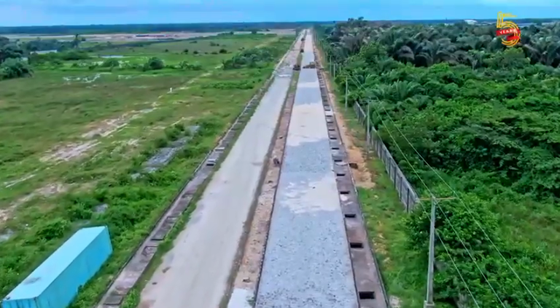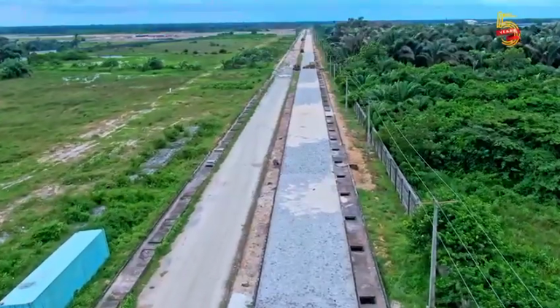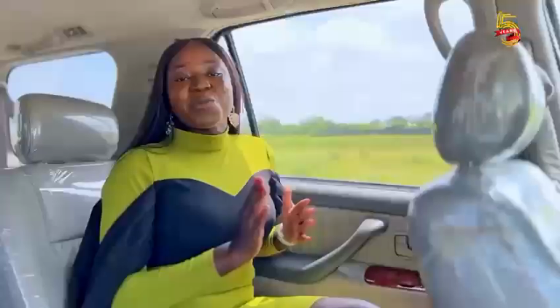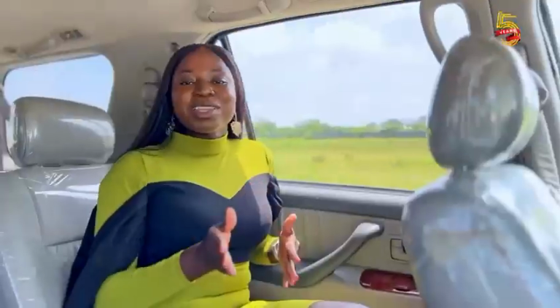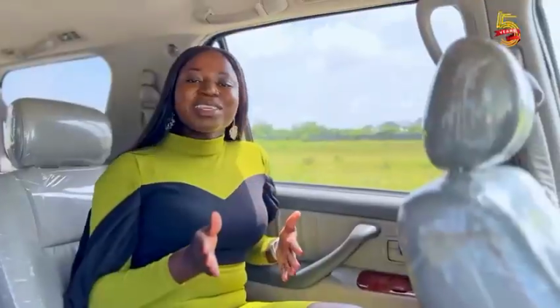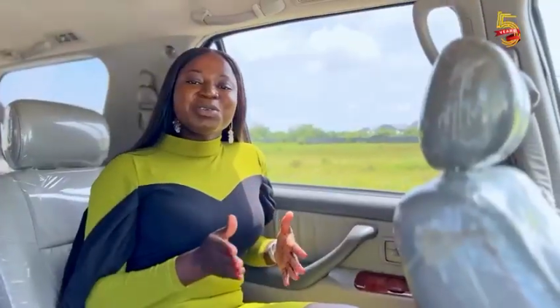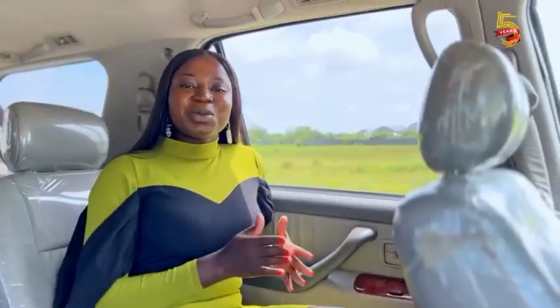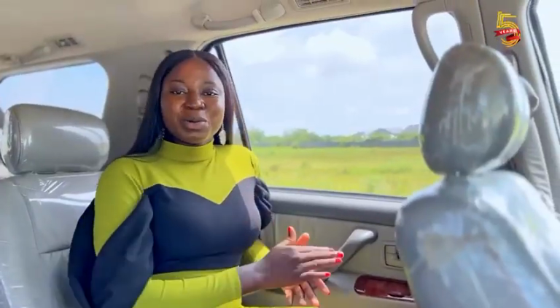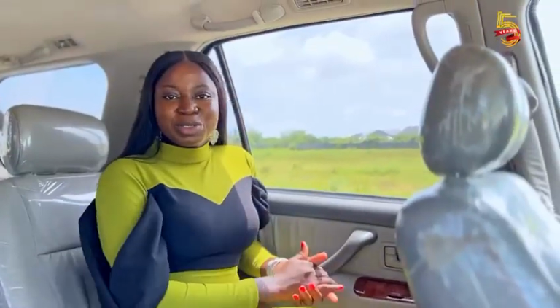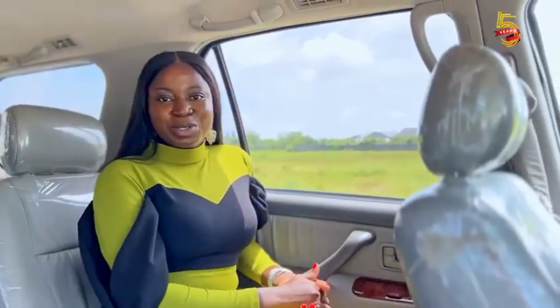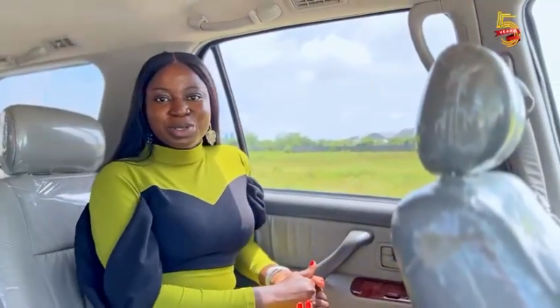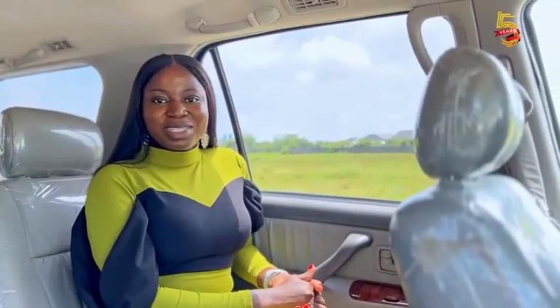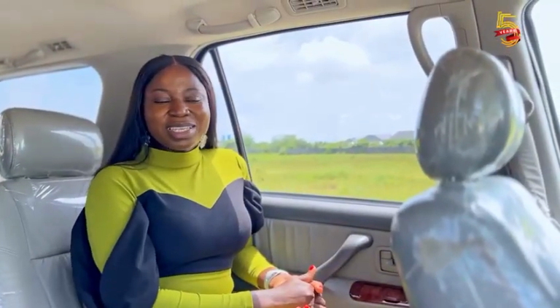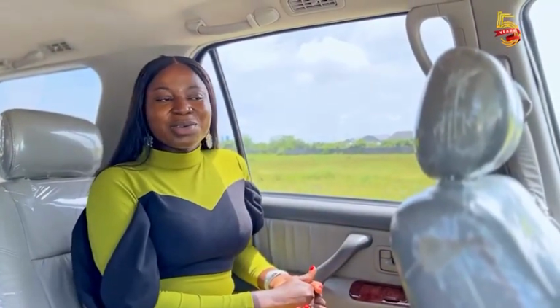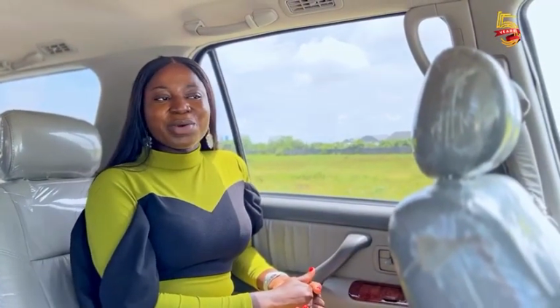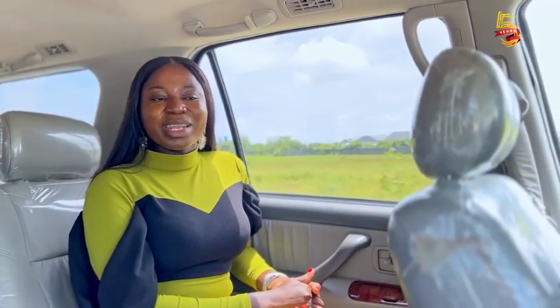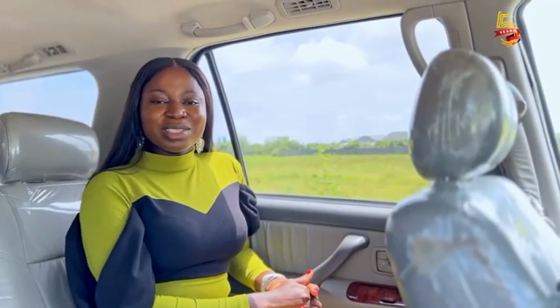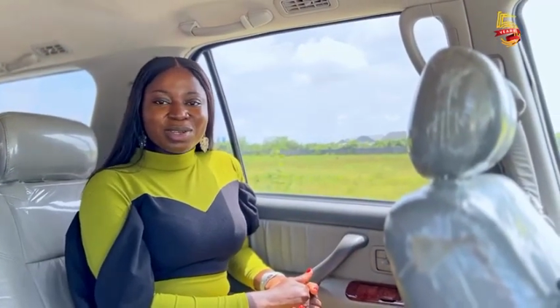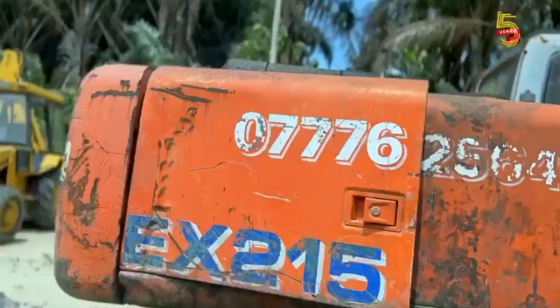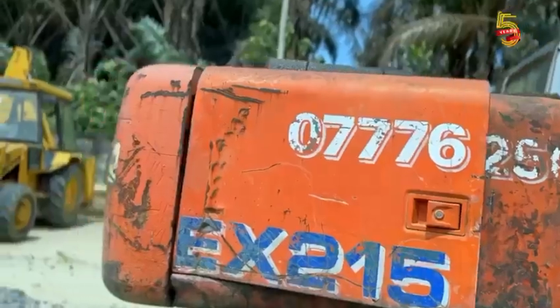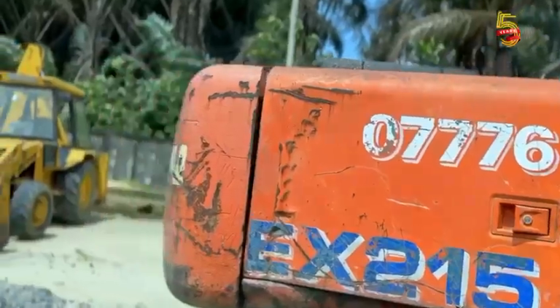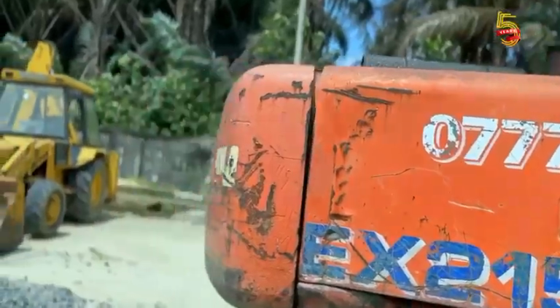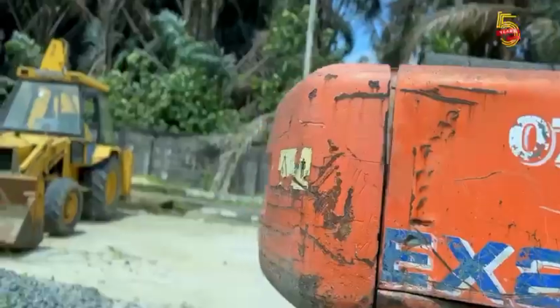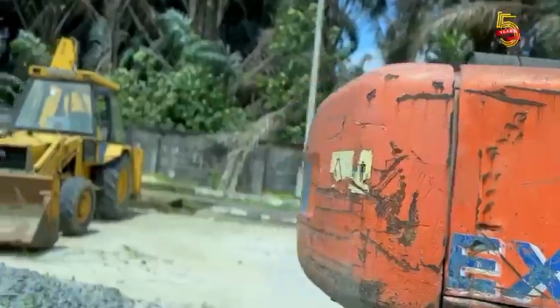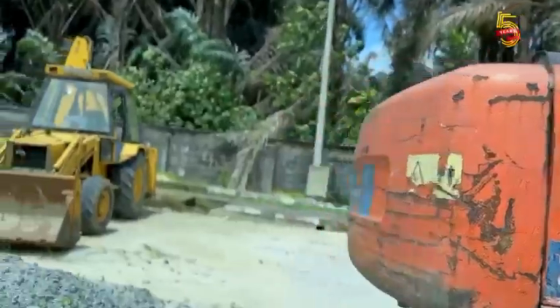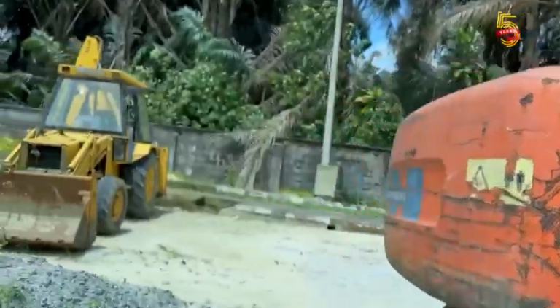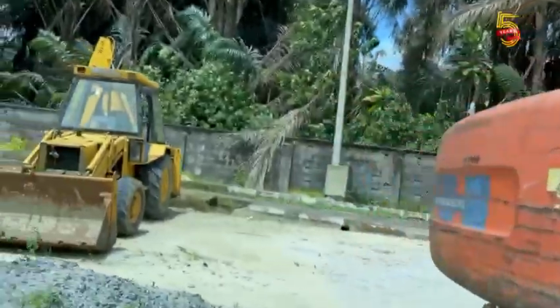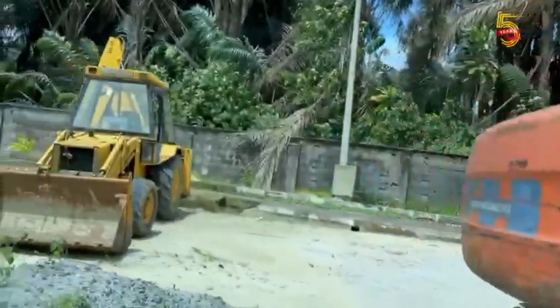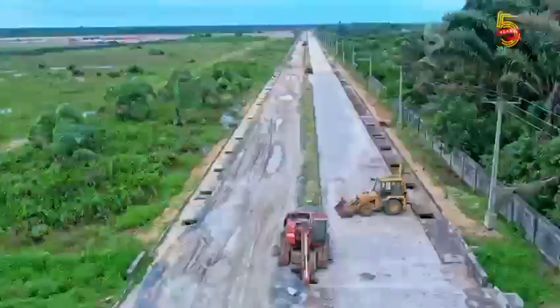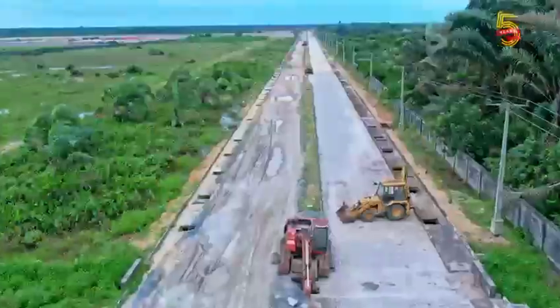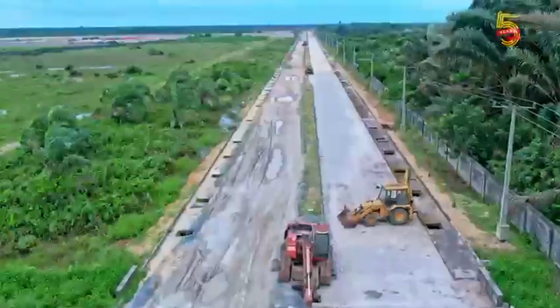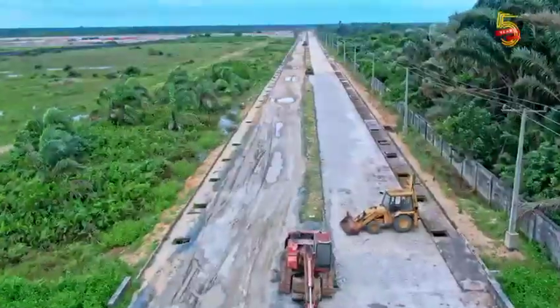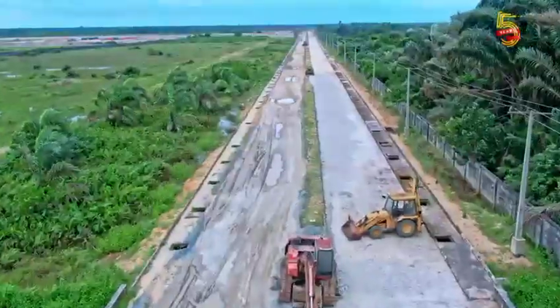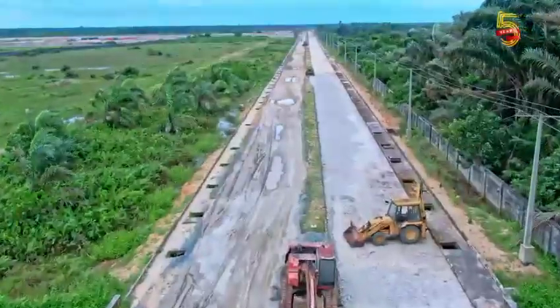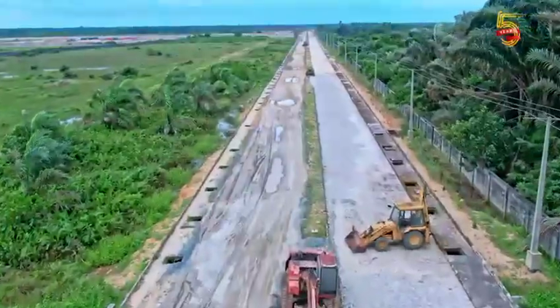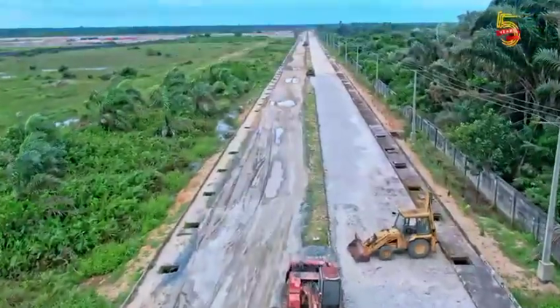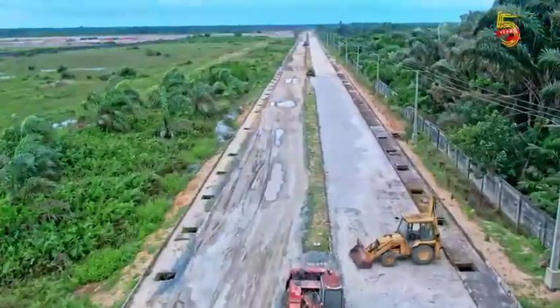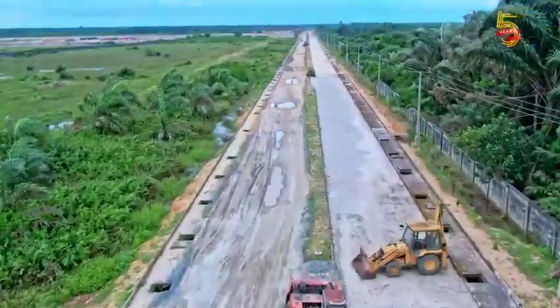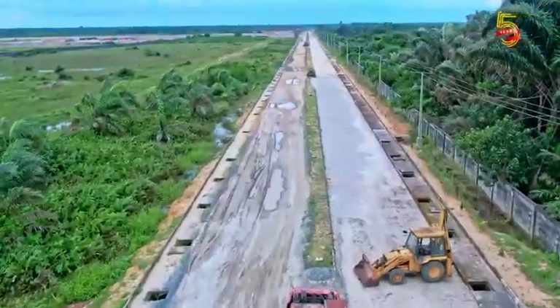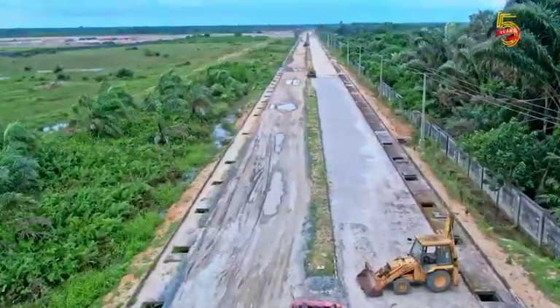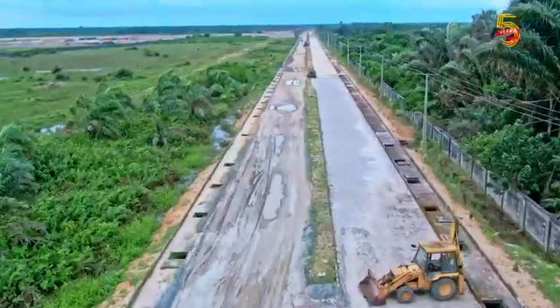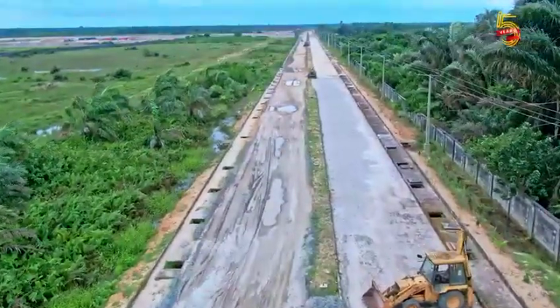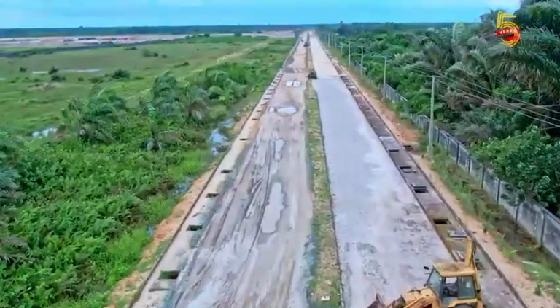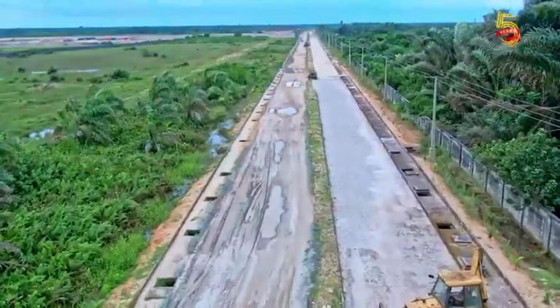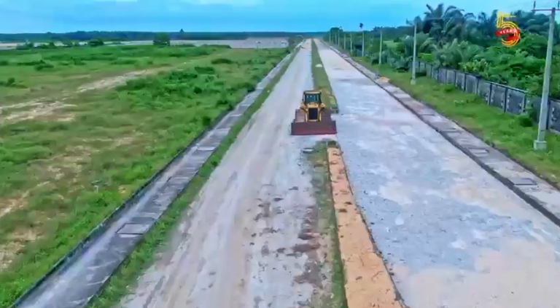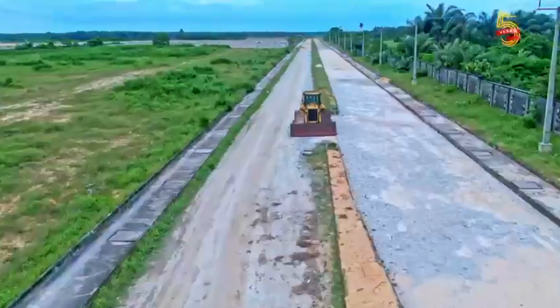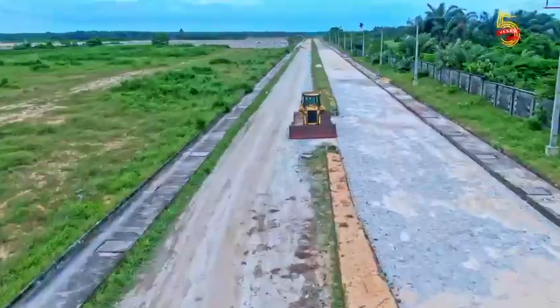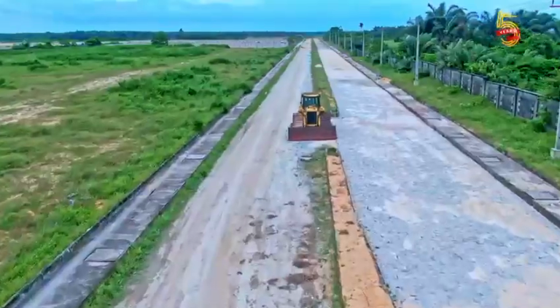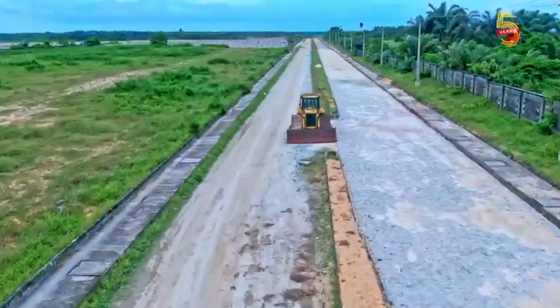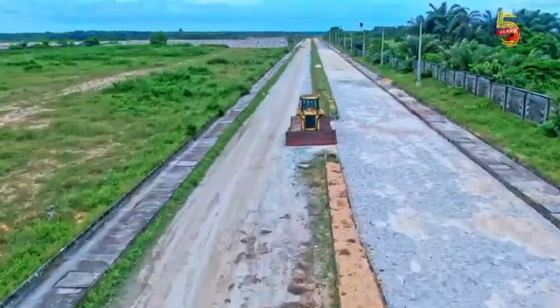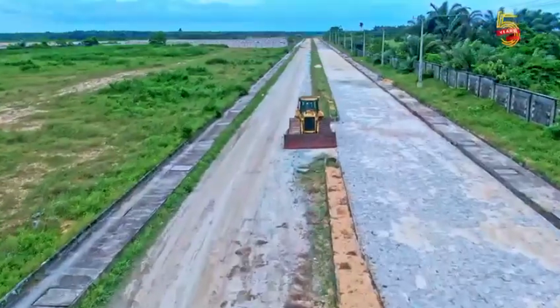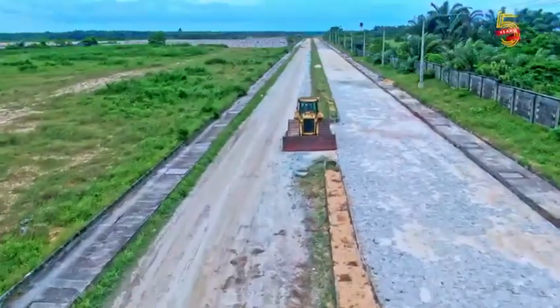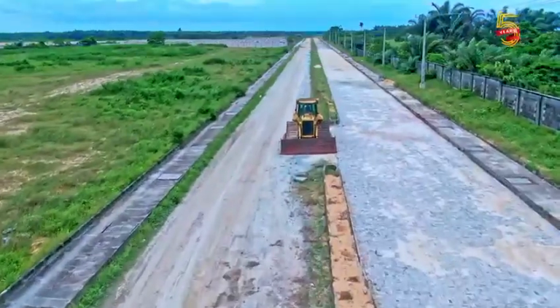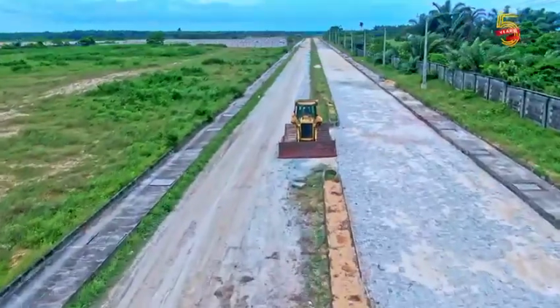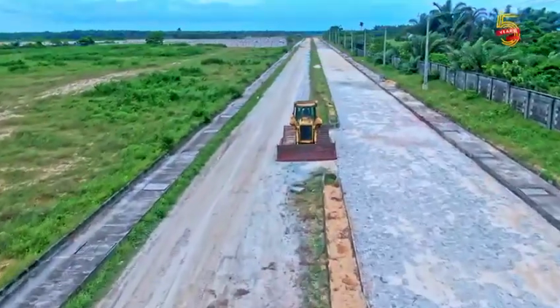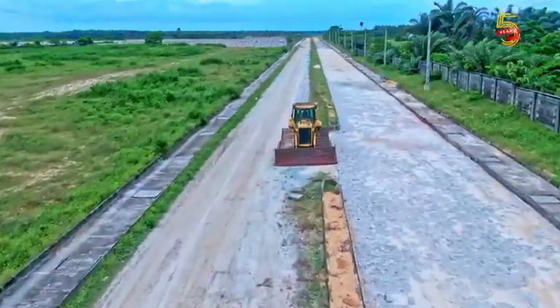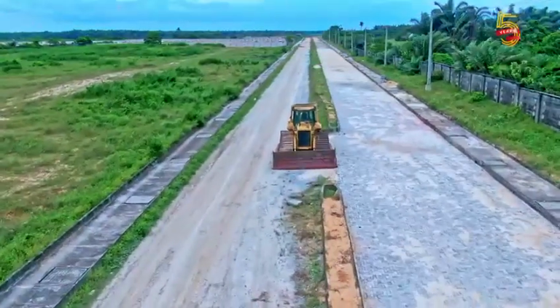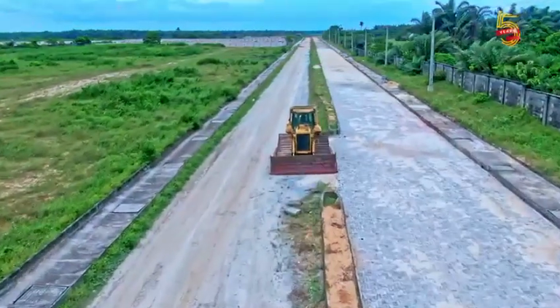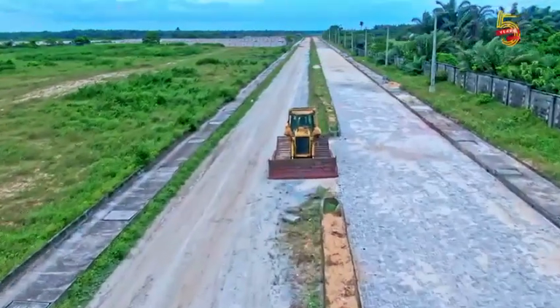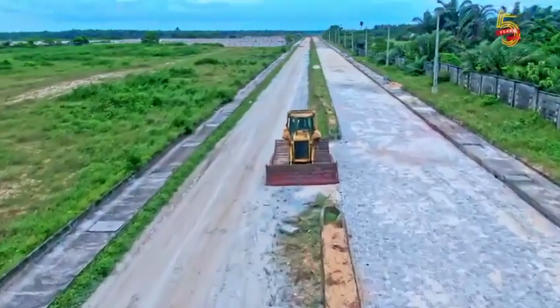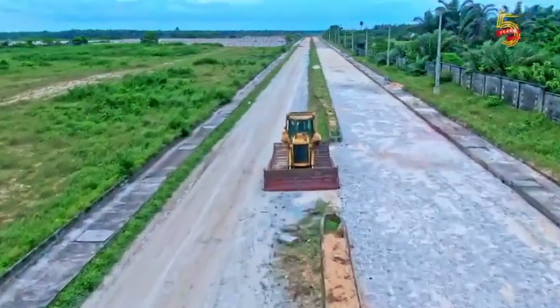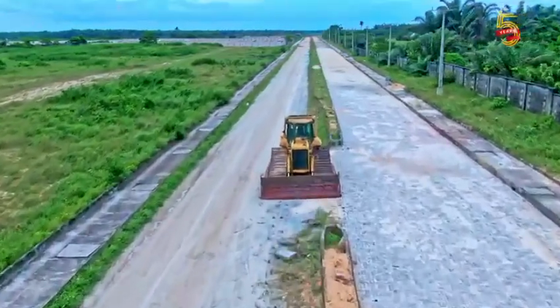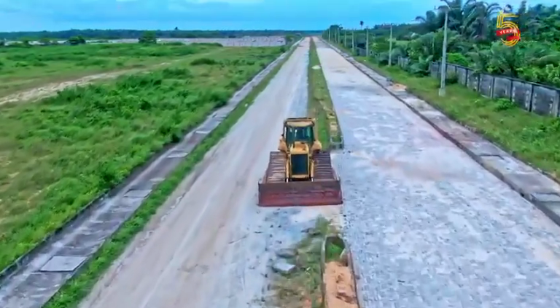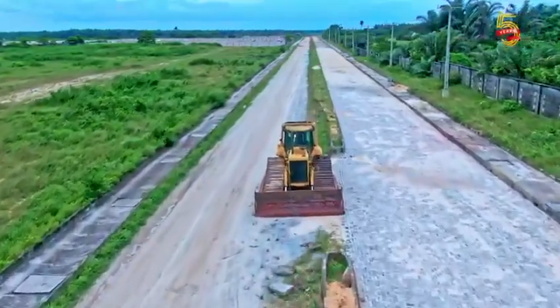One thing you'd also notice going into Arizona State is that we're ensuring the construction of the road to make your journey also easier.